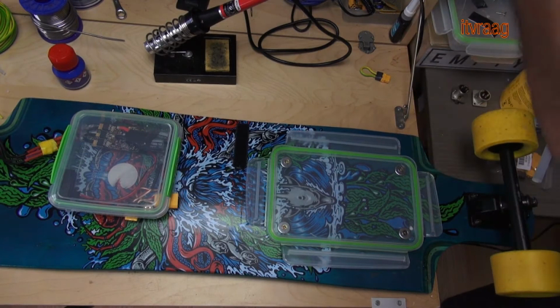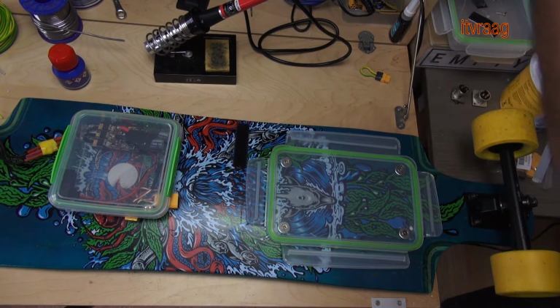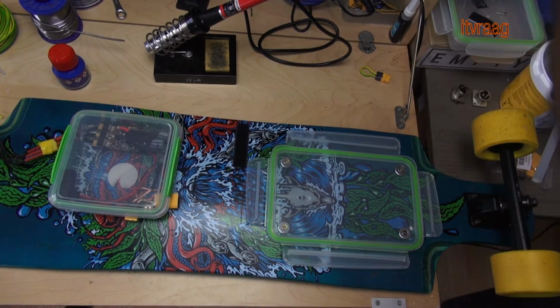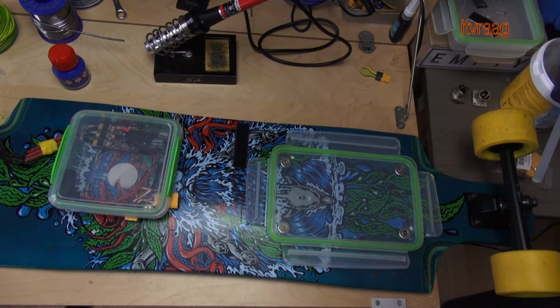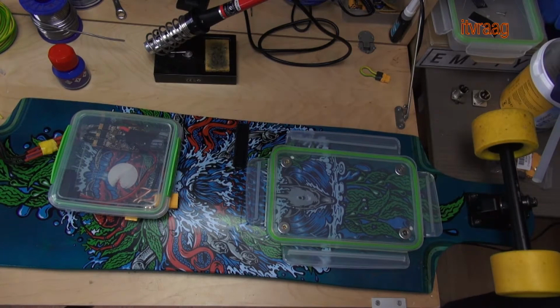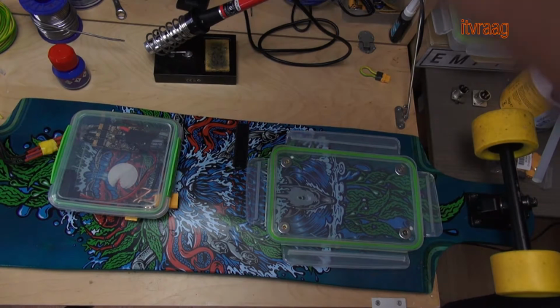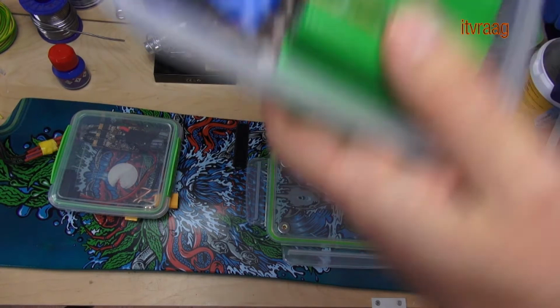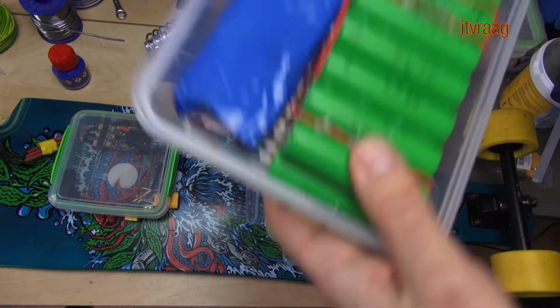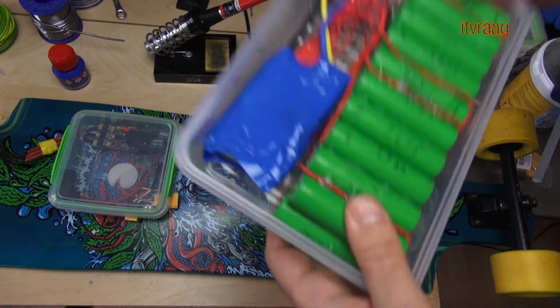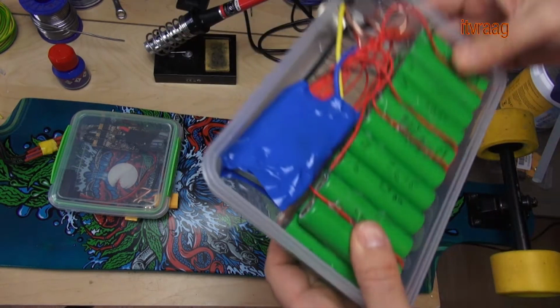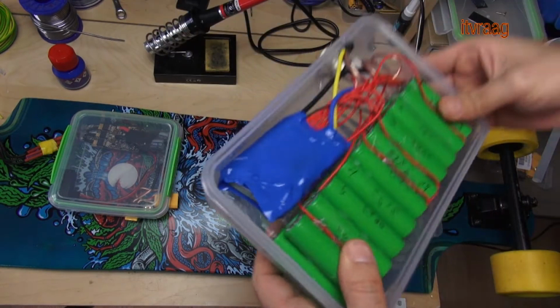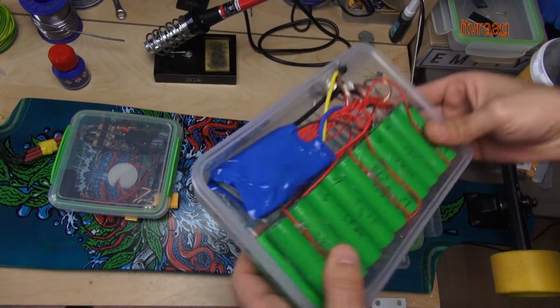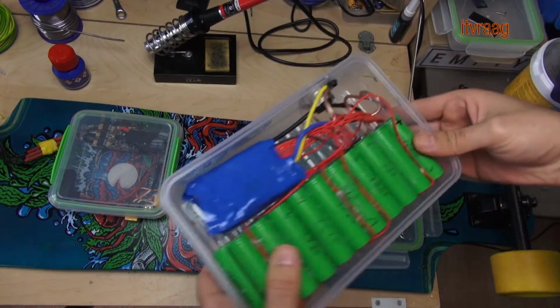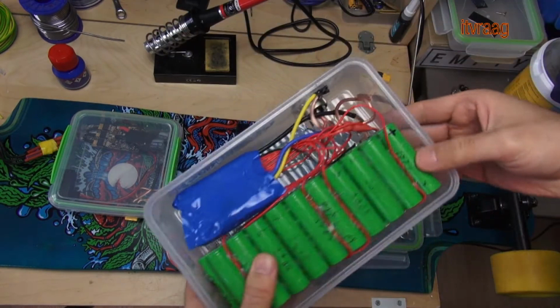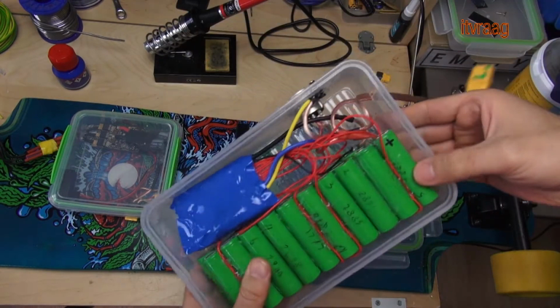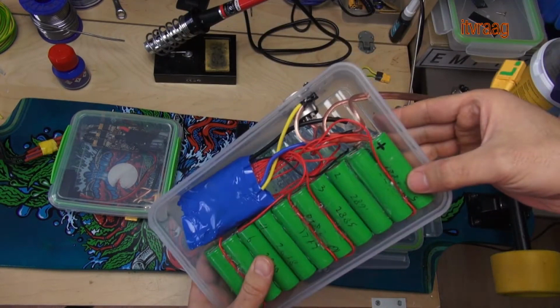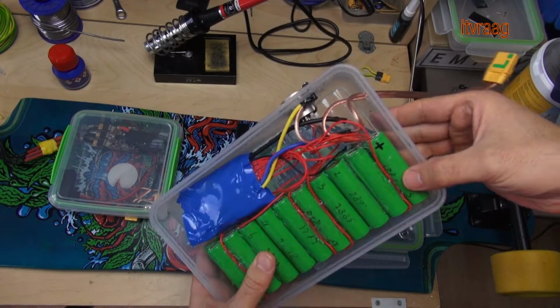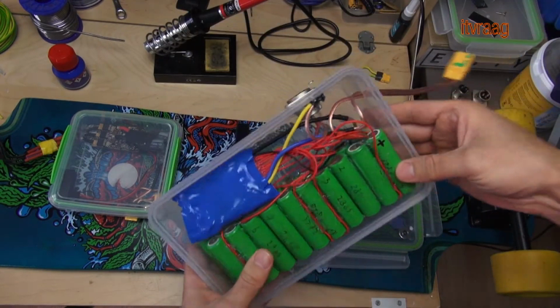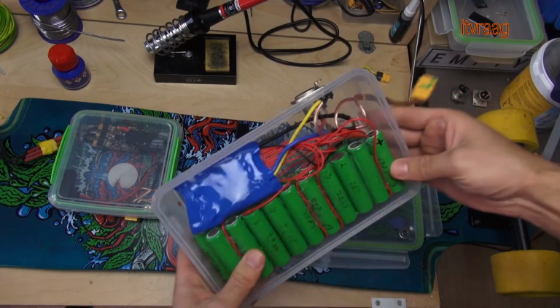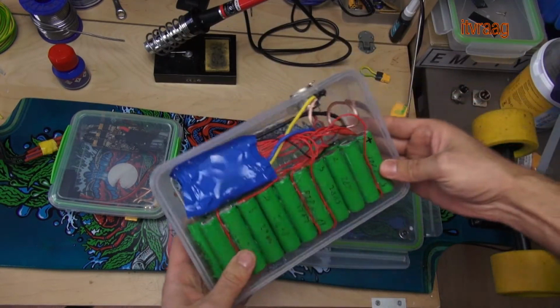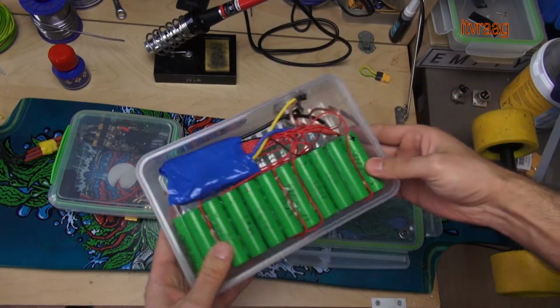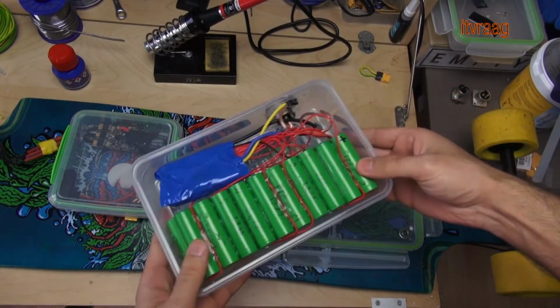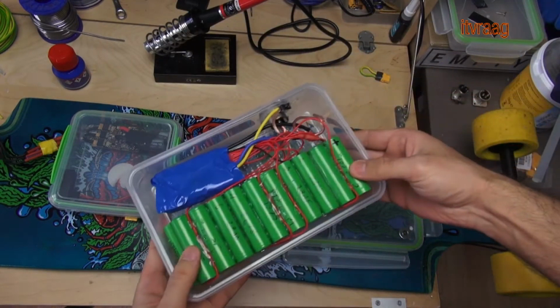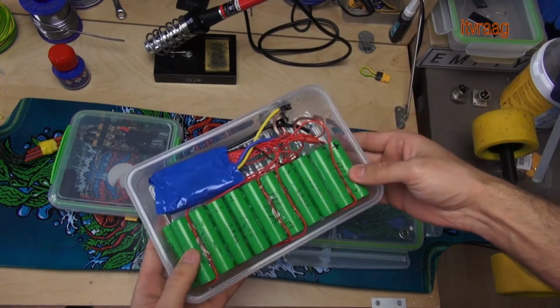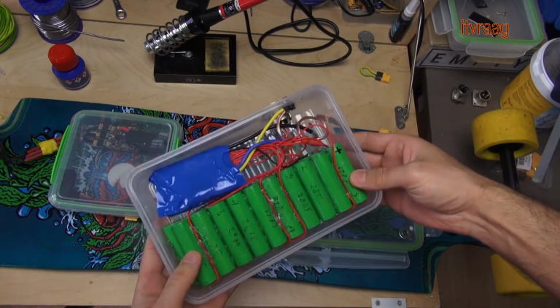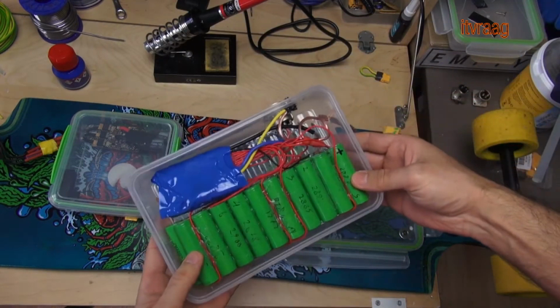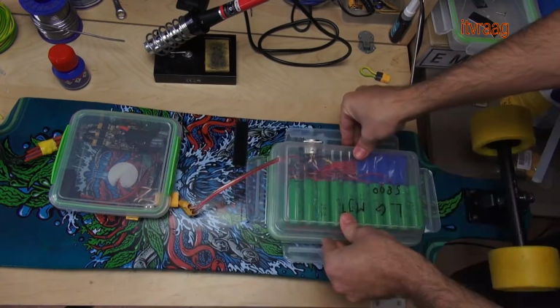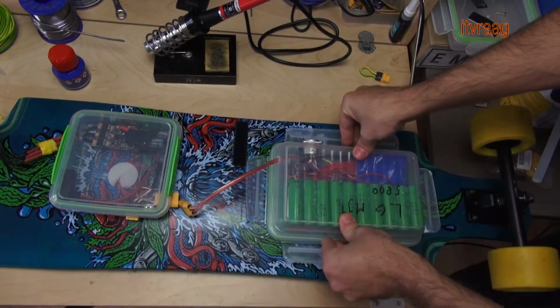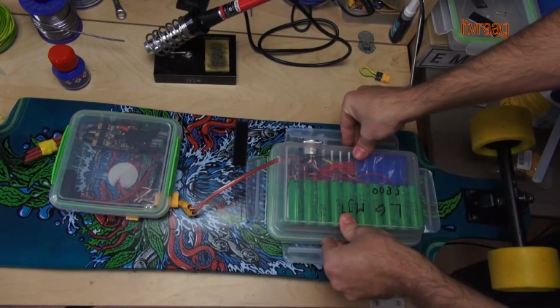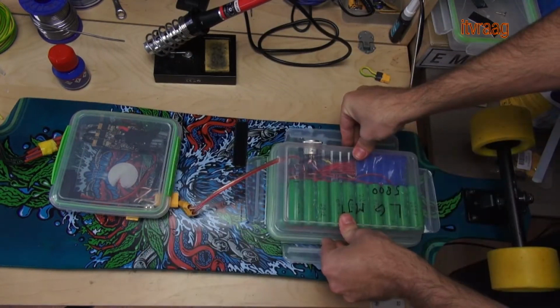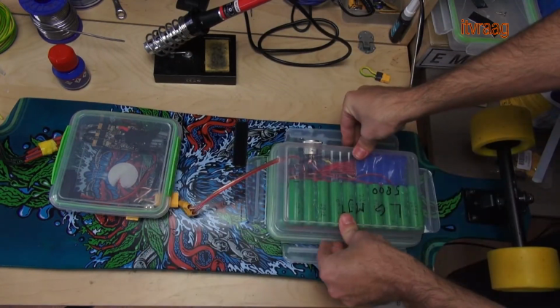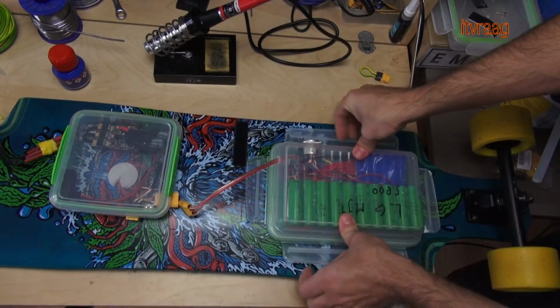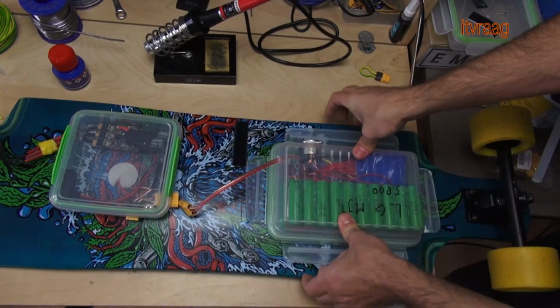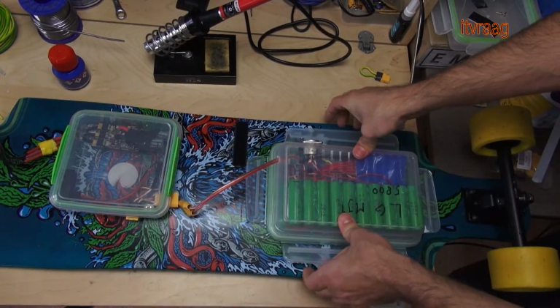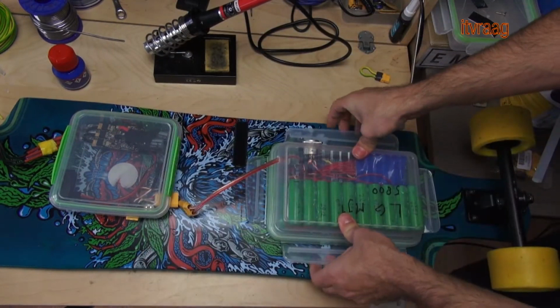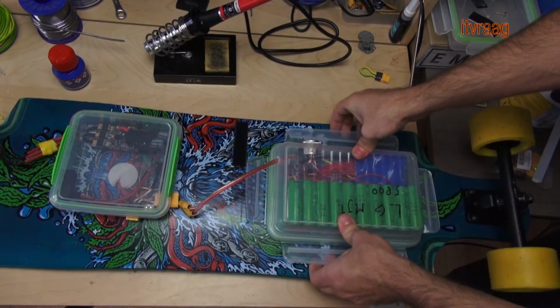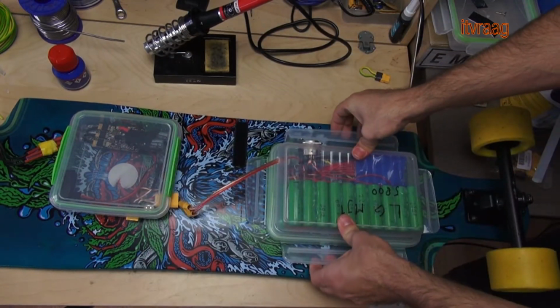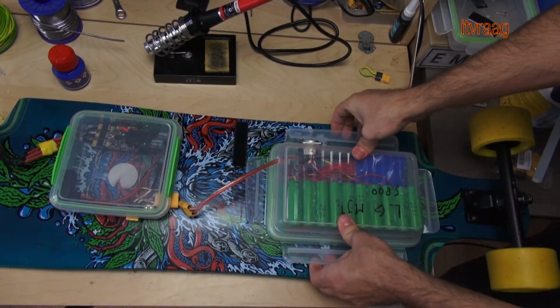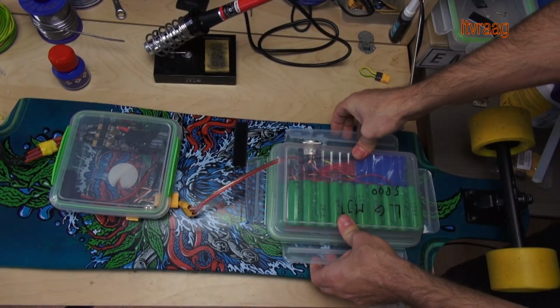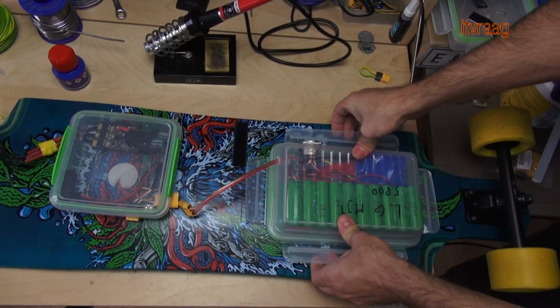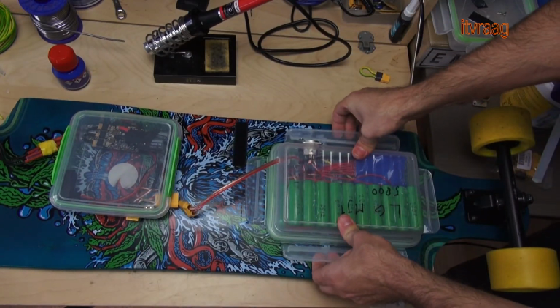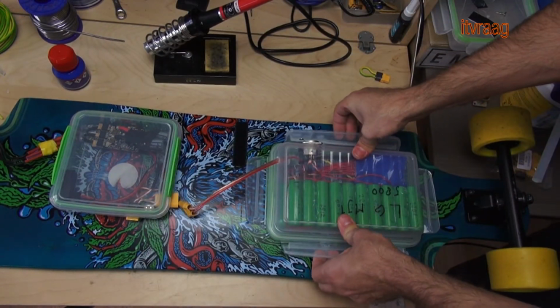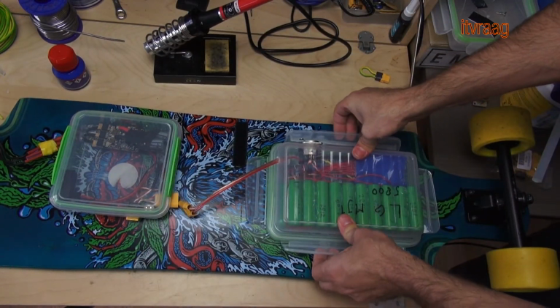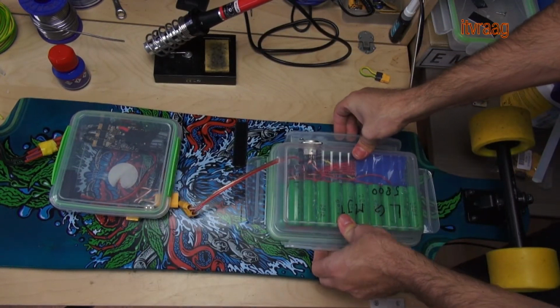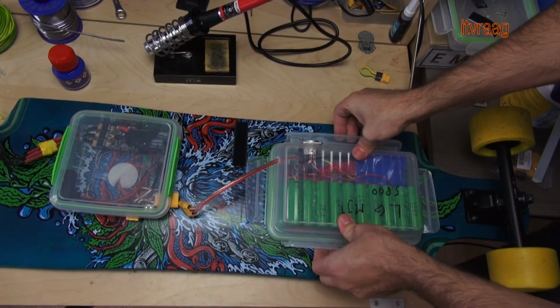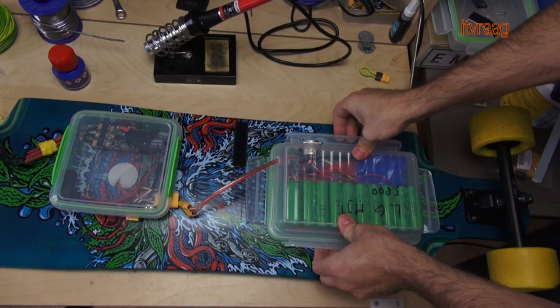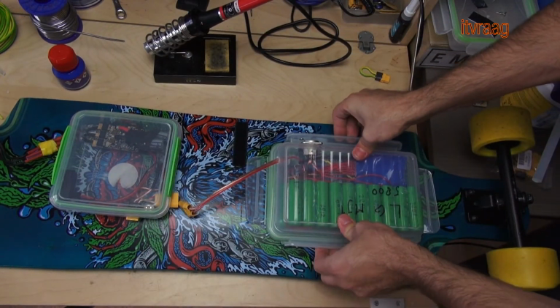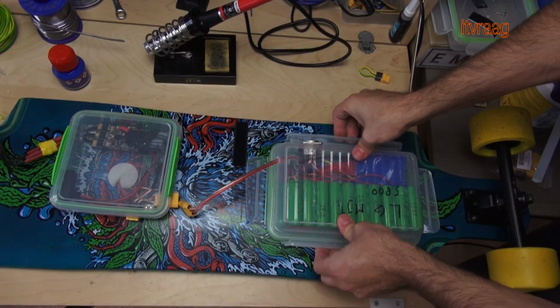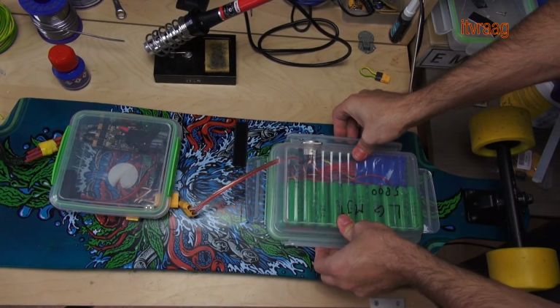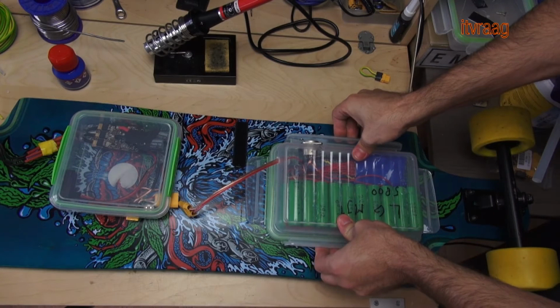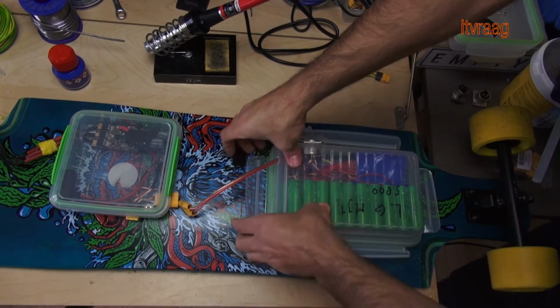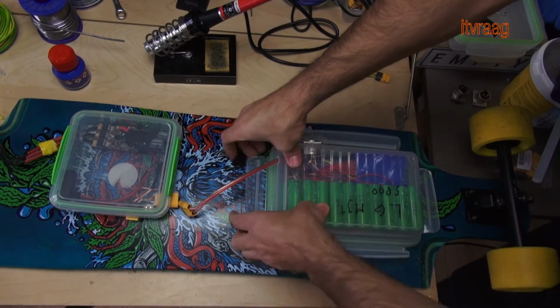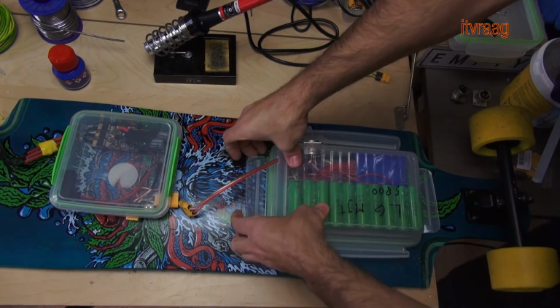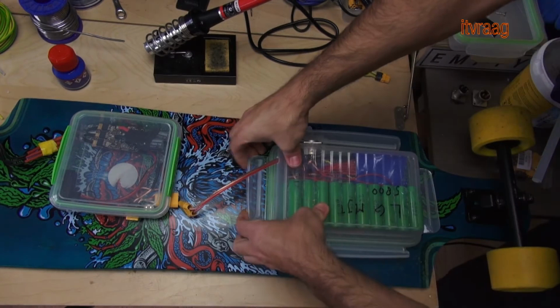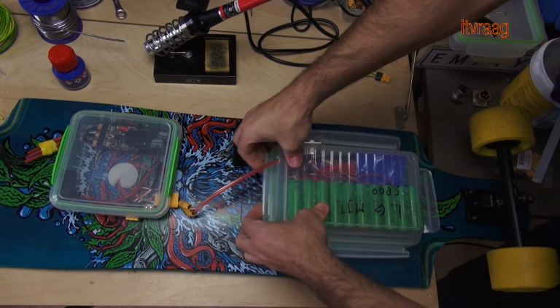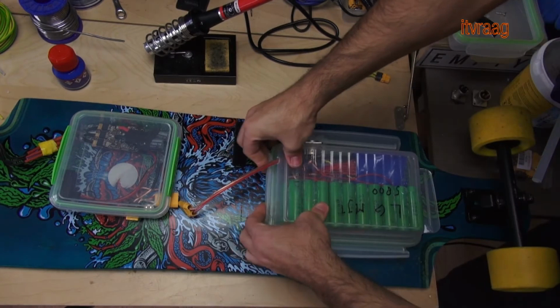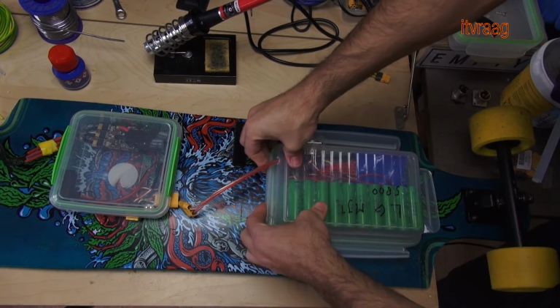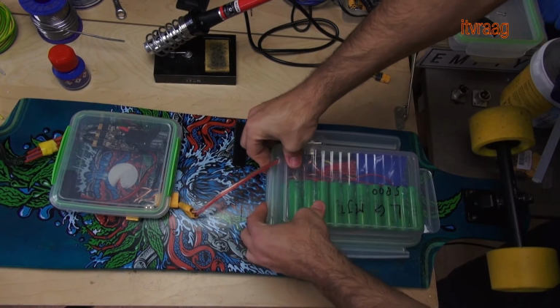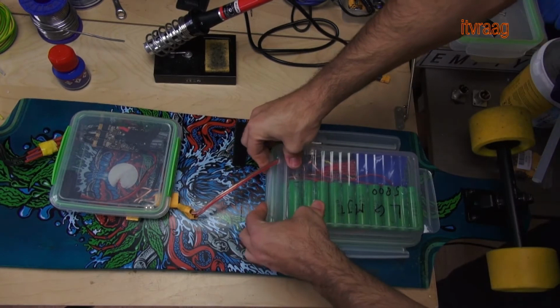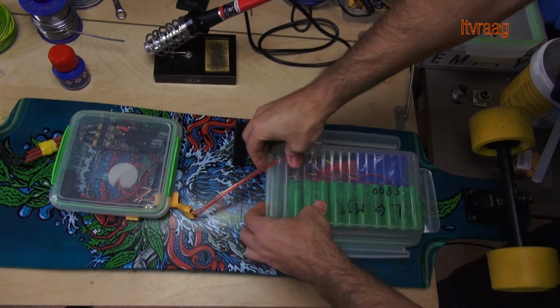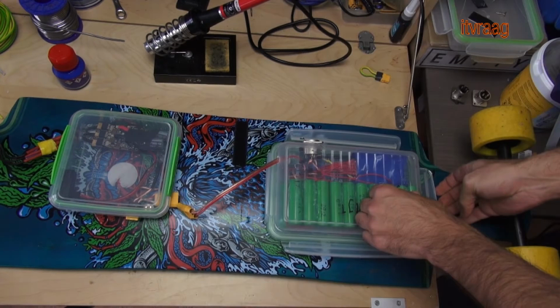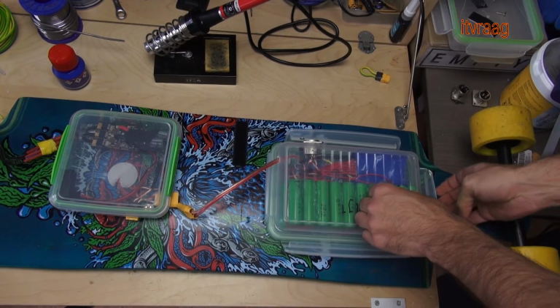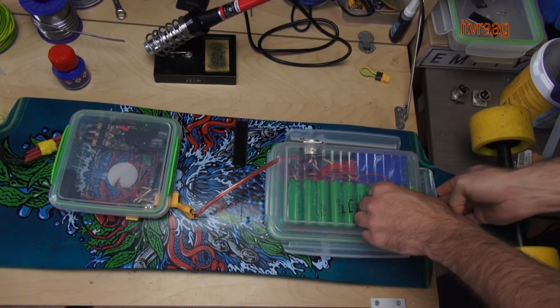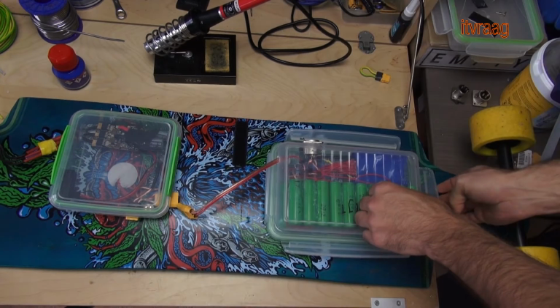This is how I had it first set up. This made the battery also replaceable, but not easy and not secure enough.